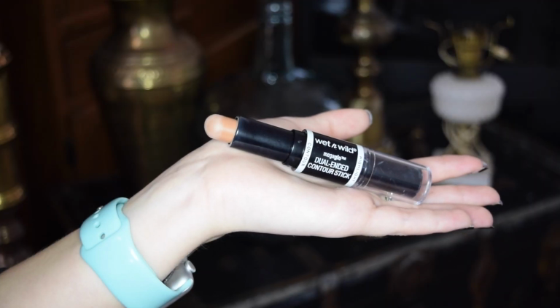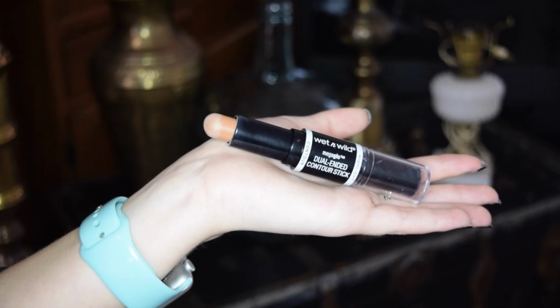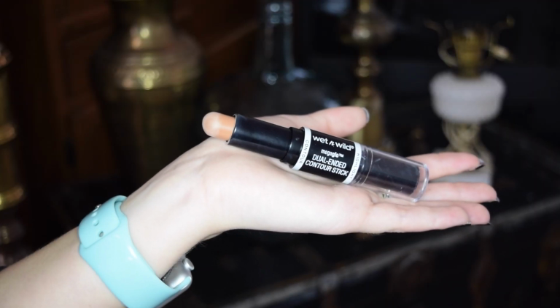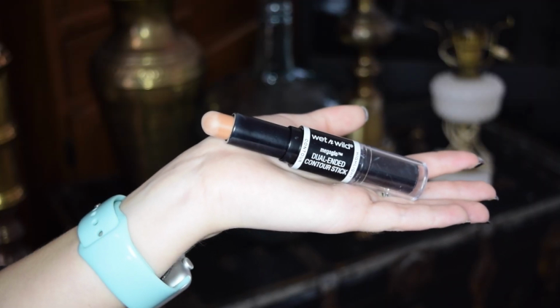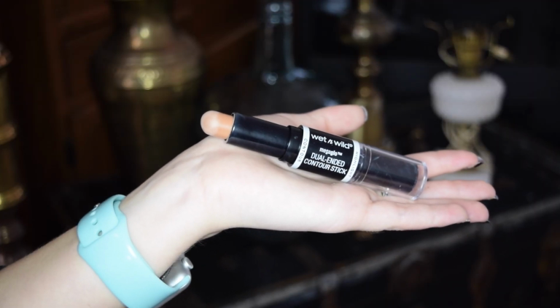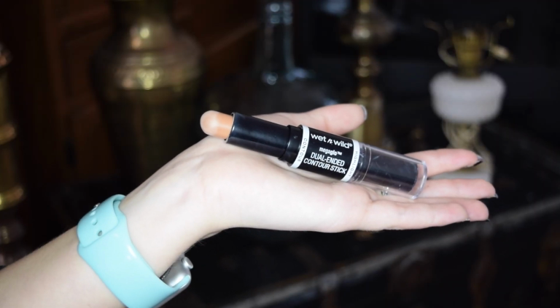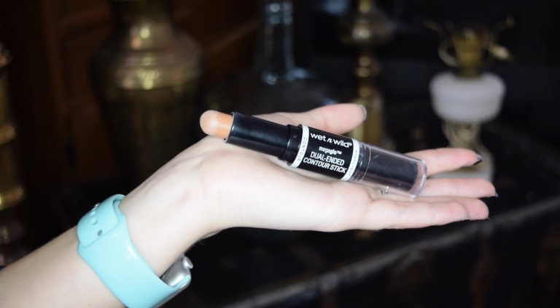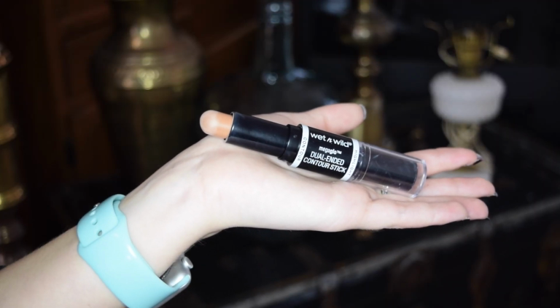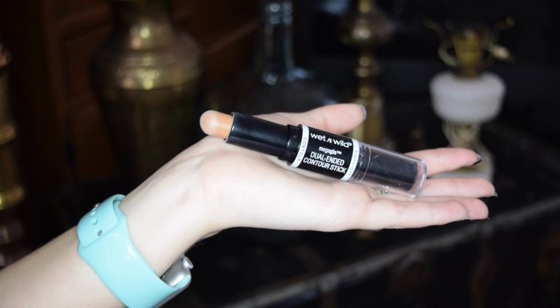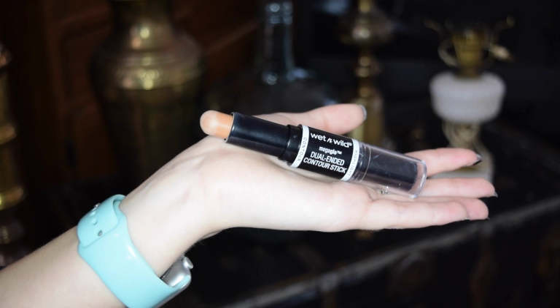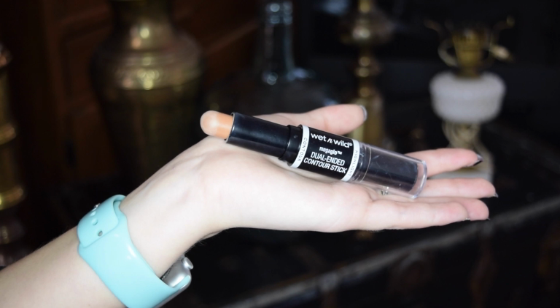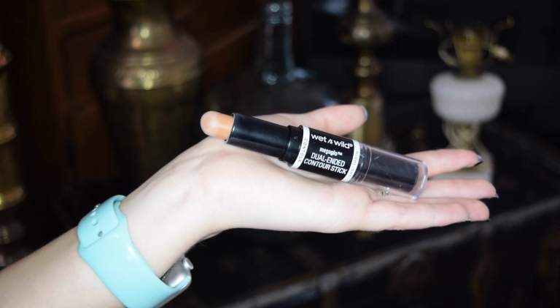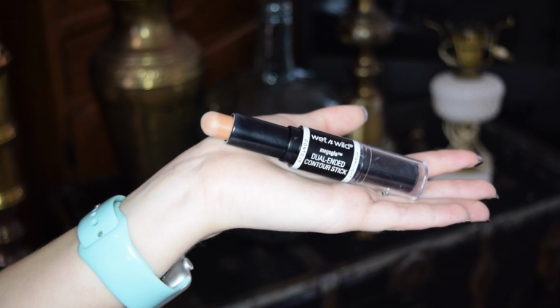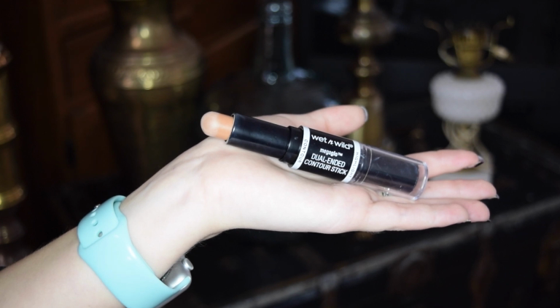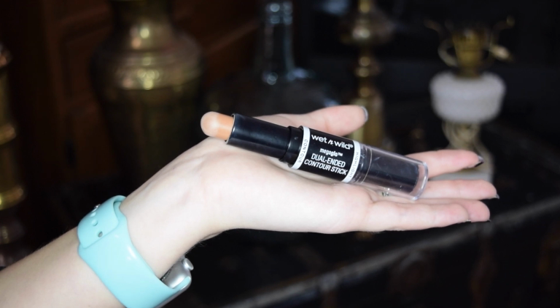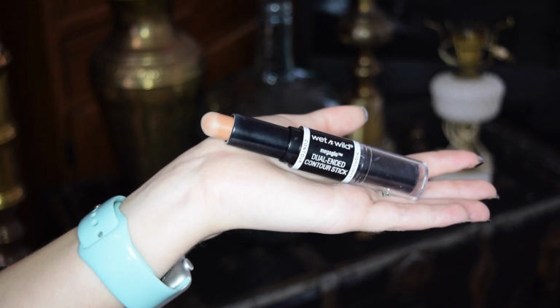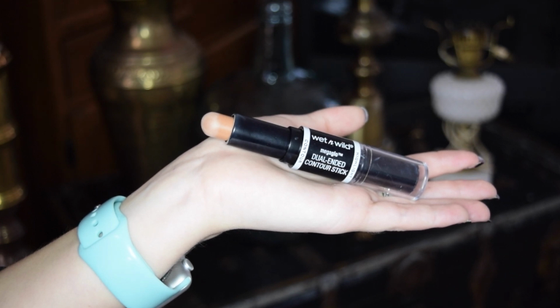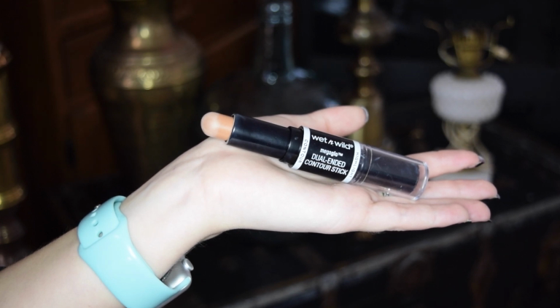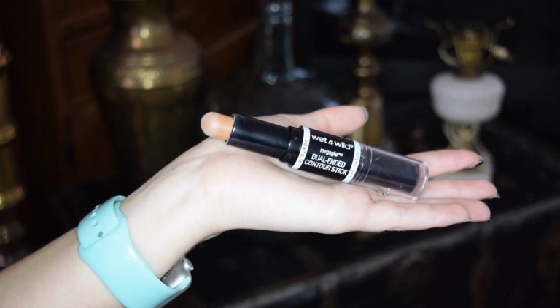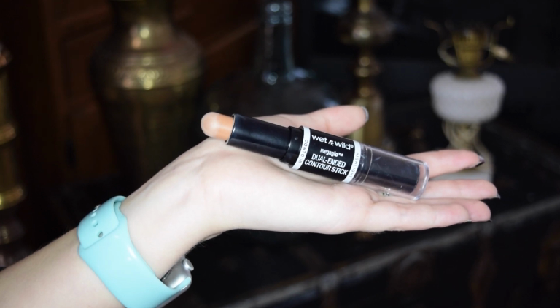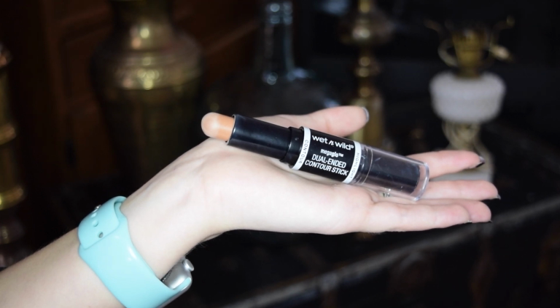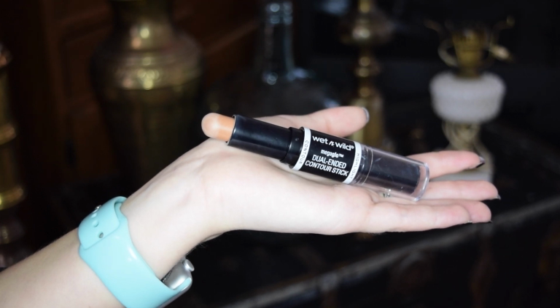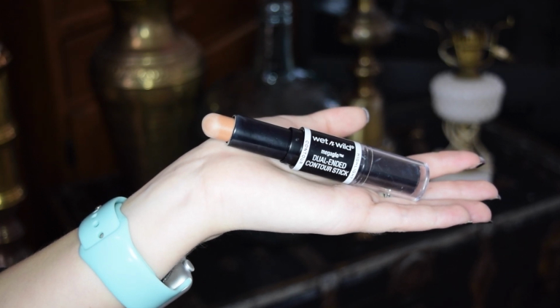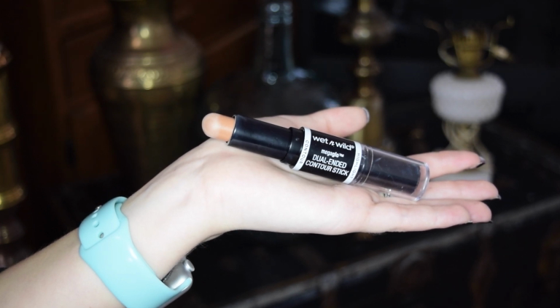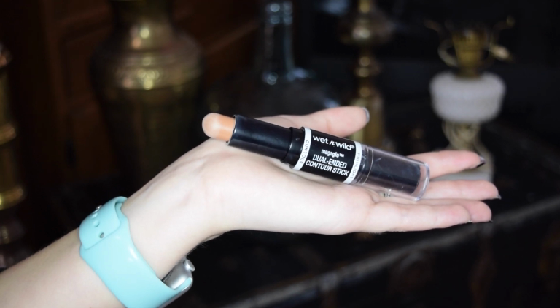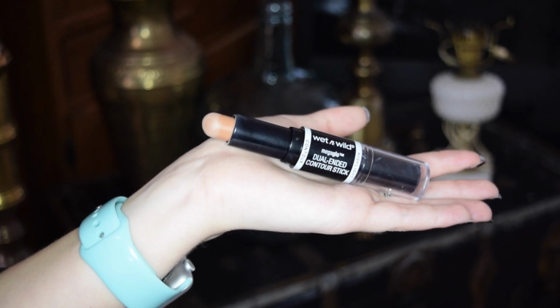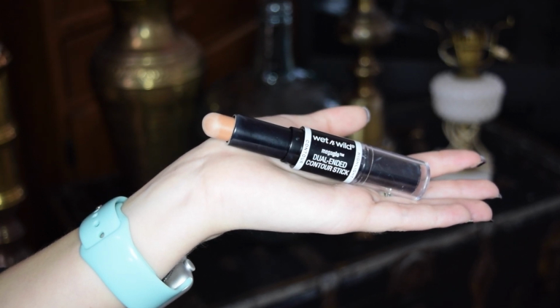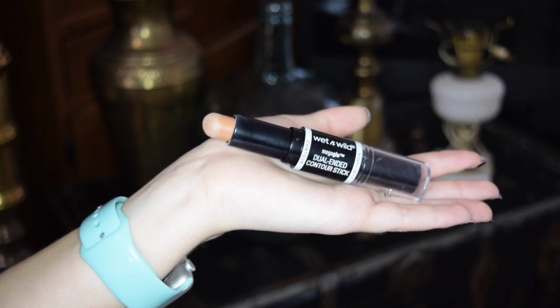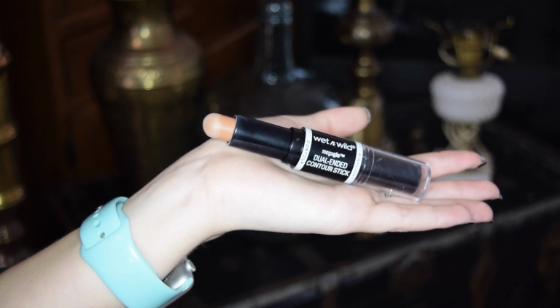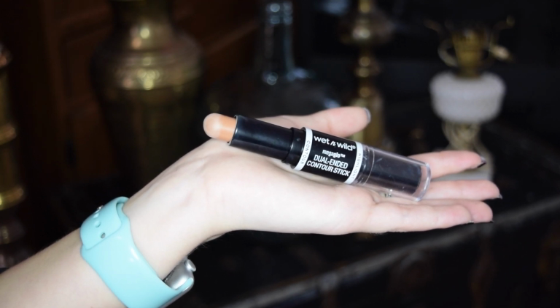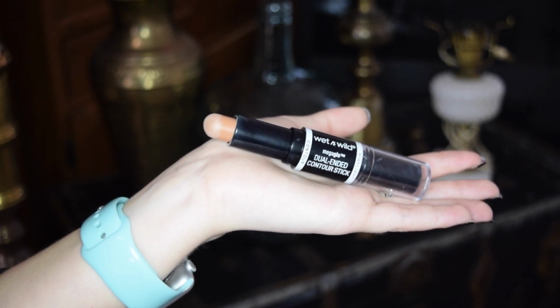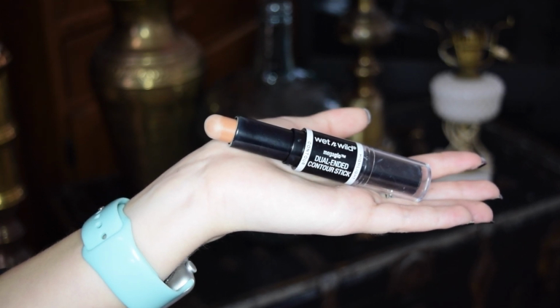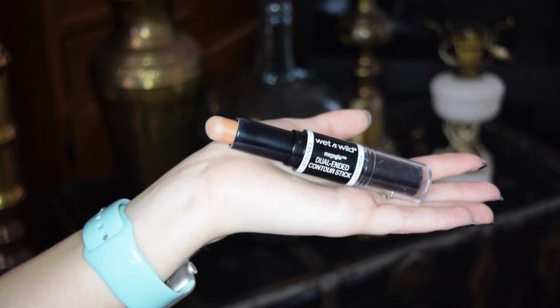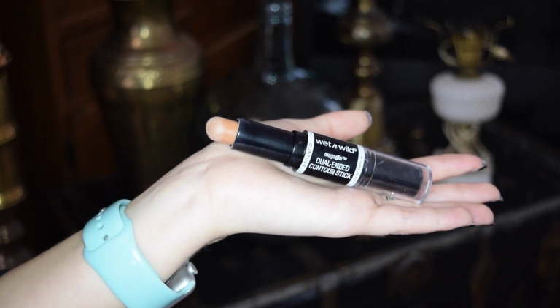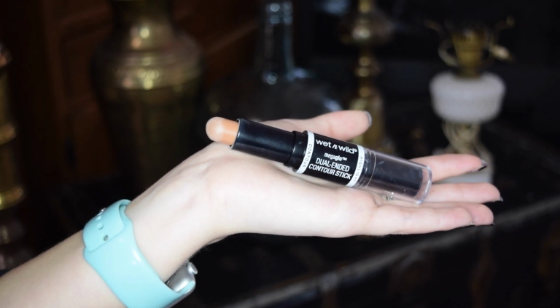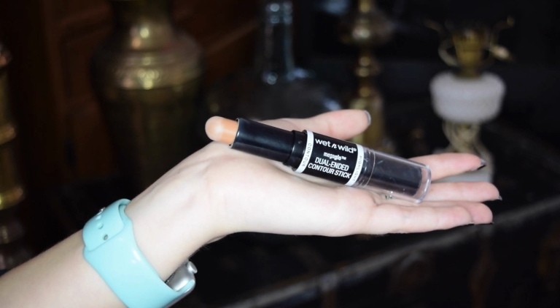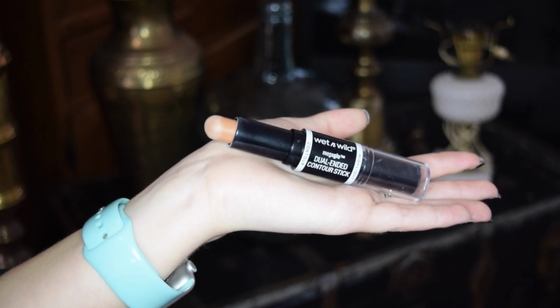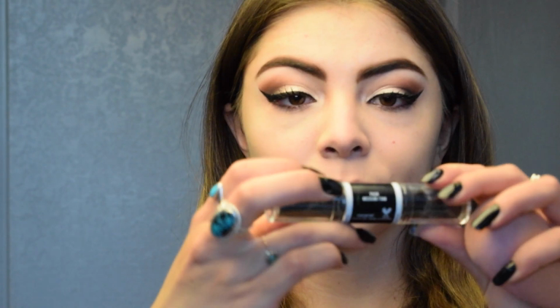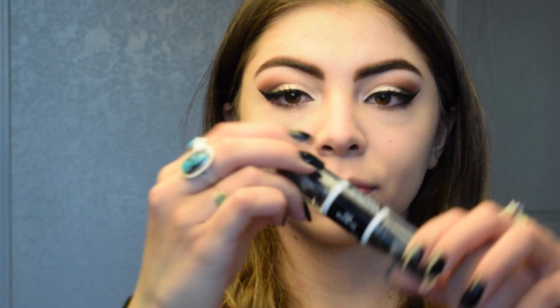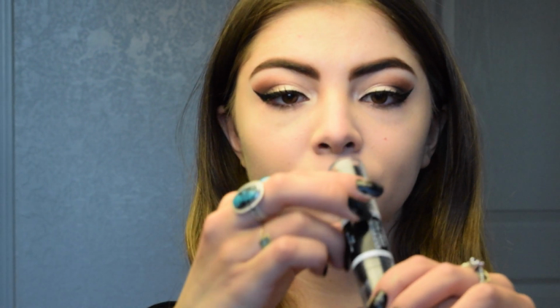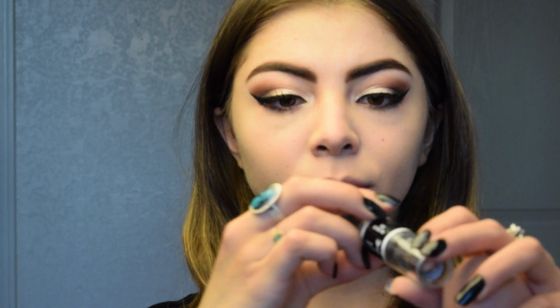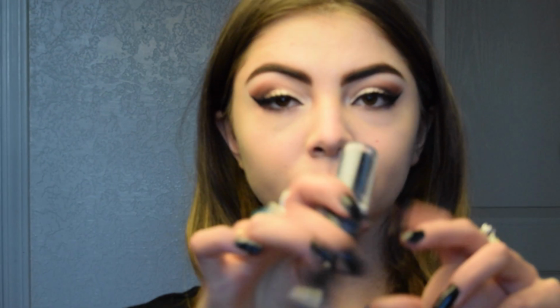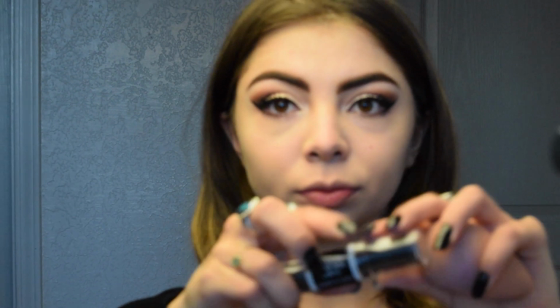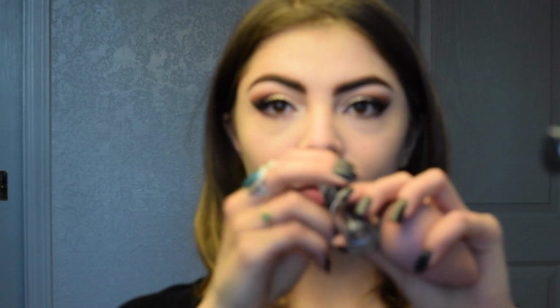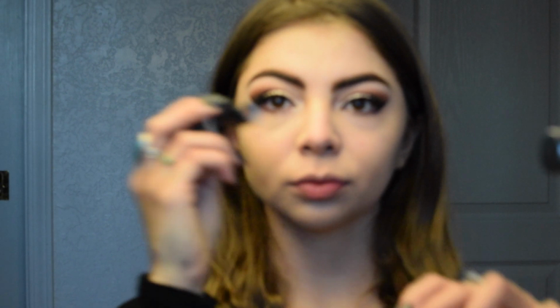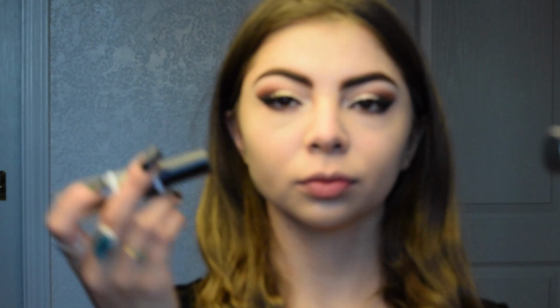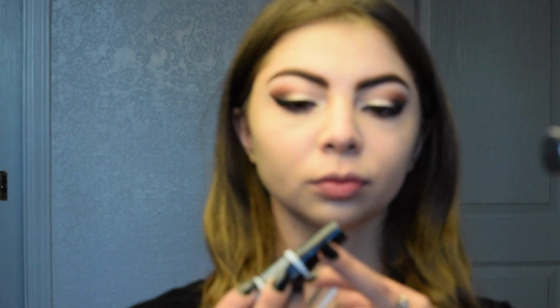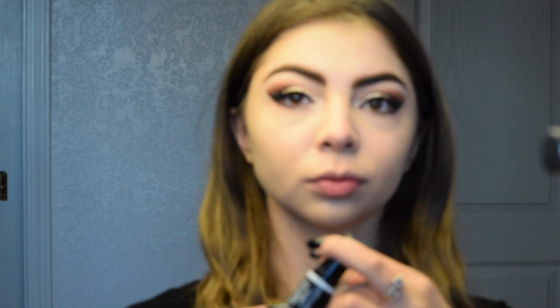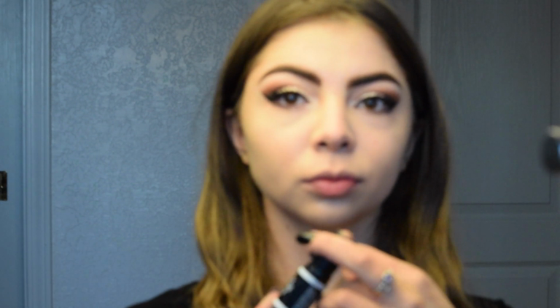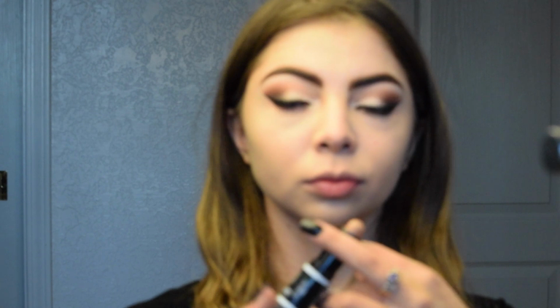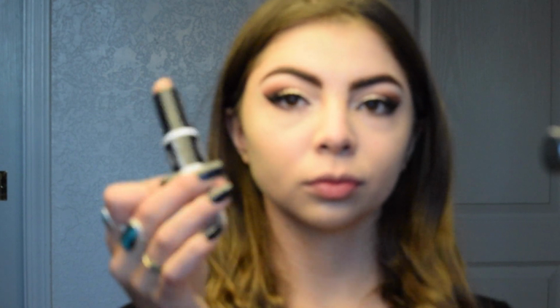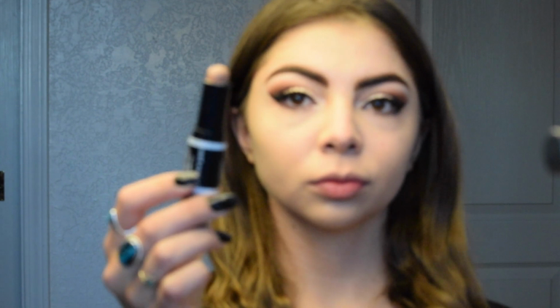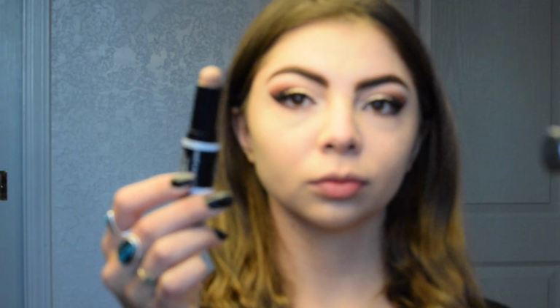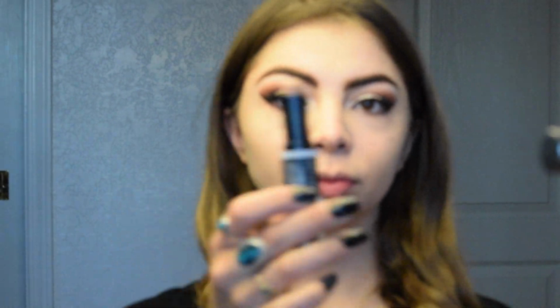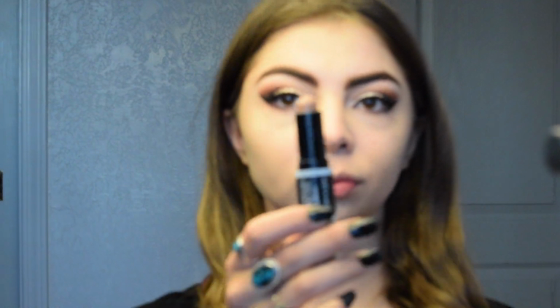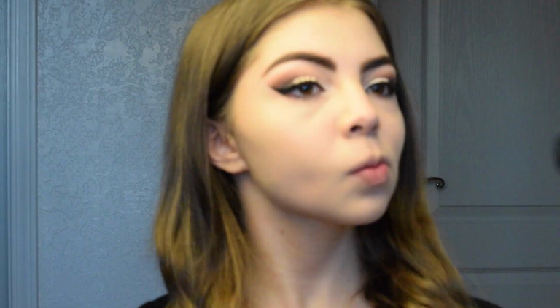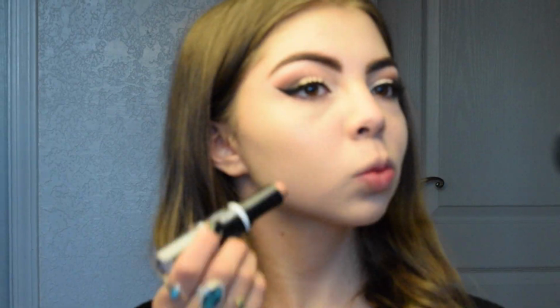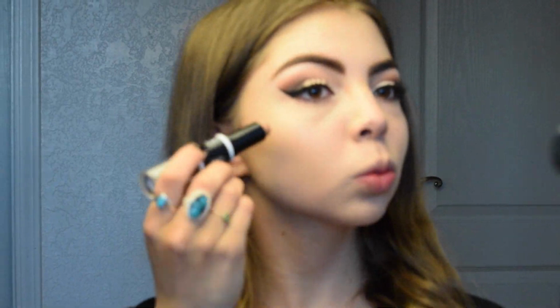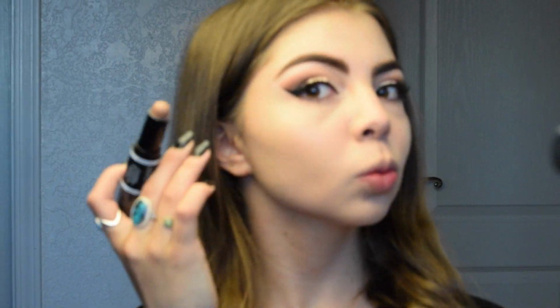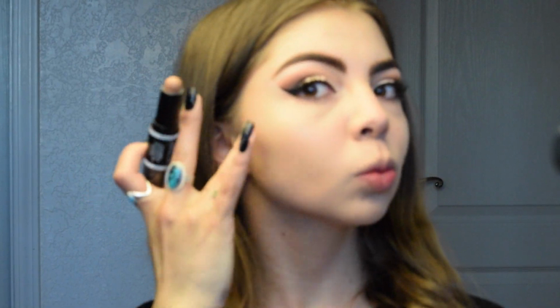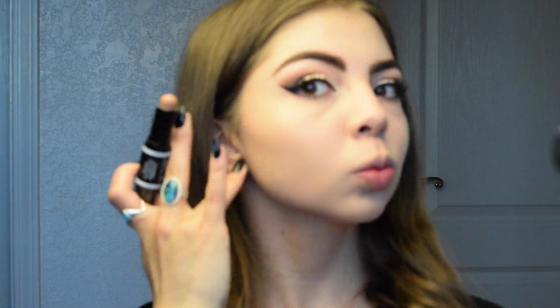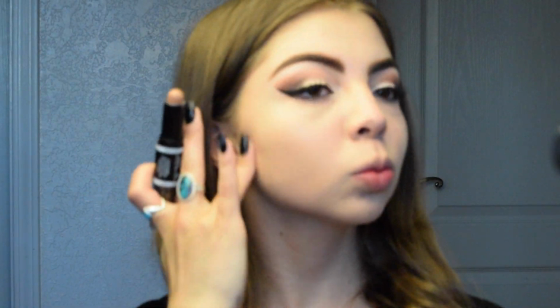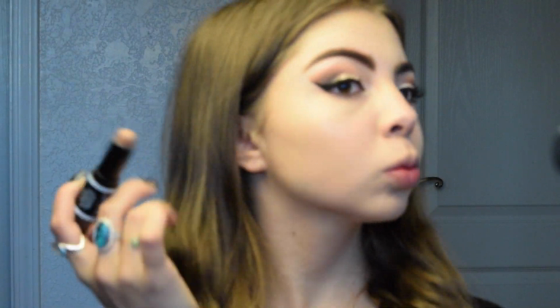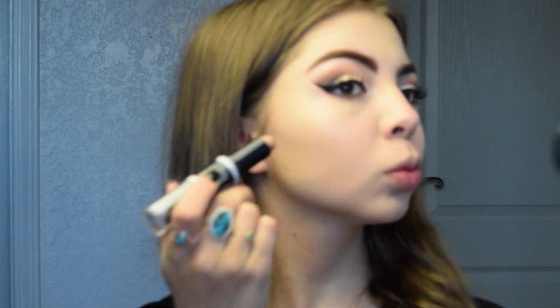First I'm taking my Wet n Wild Mangalow Dual Ended Contour Stick. I absolutely fell in love with this little guy — I found him at Walmart and he's been amazing.